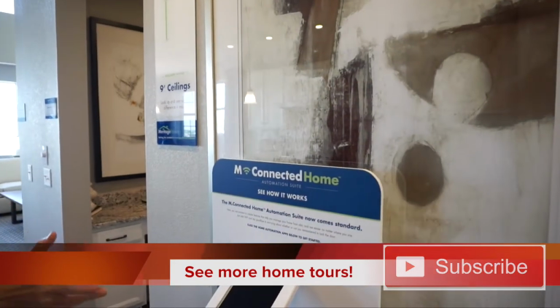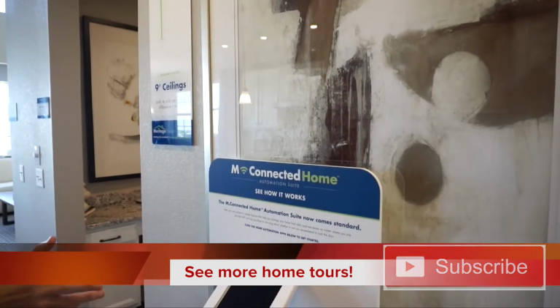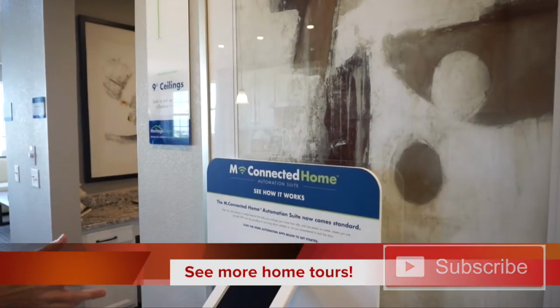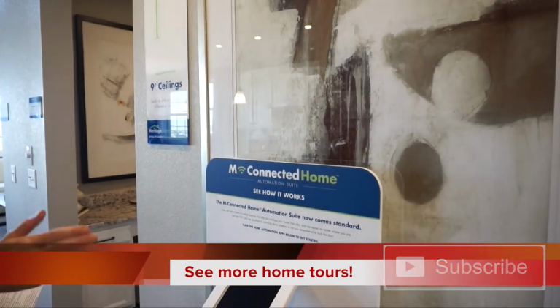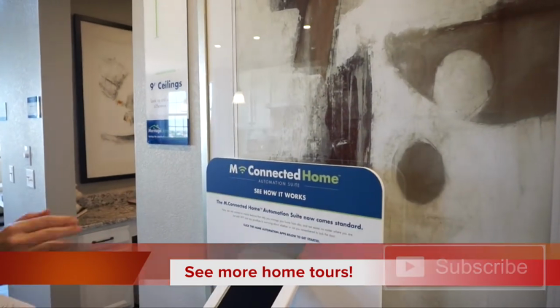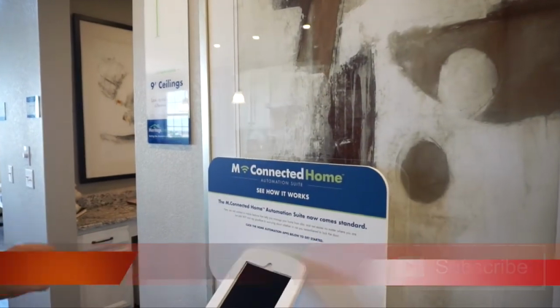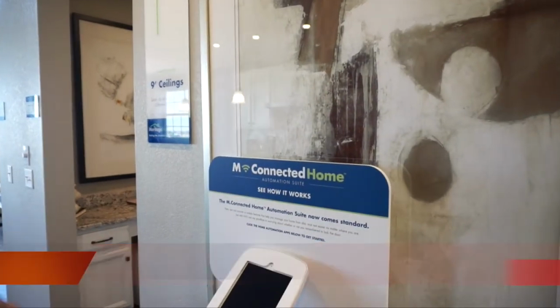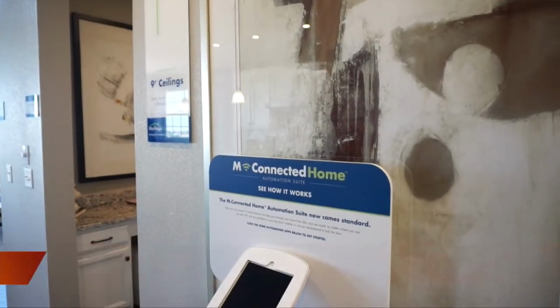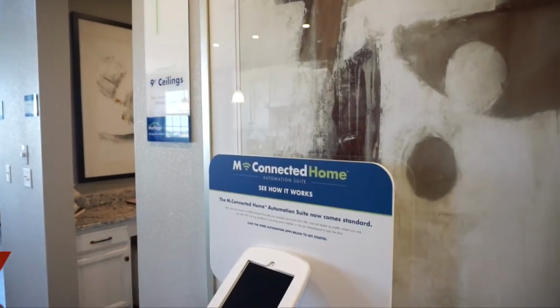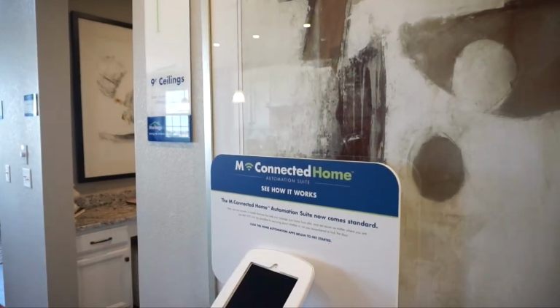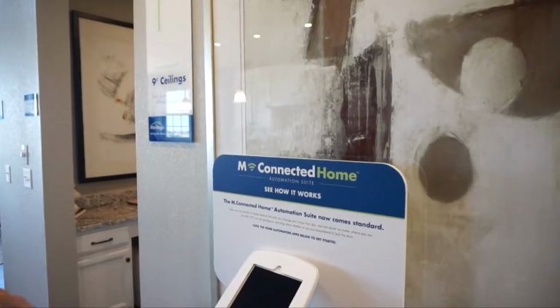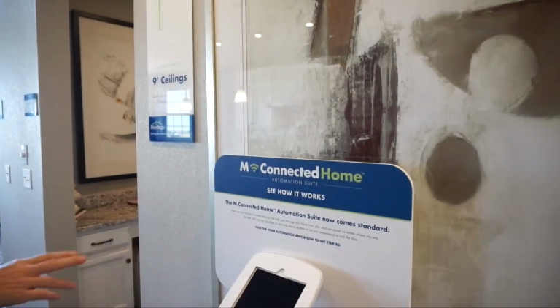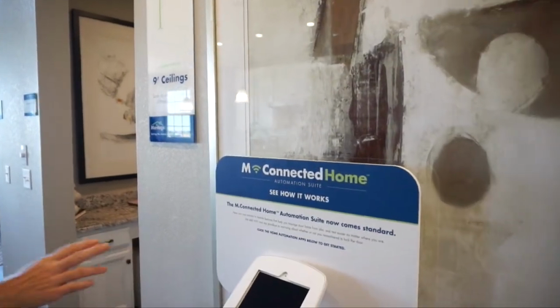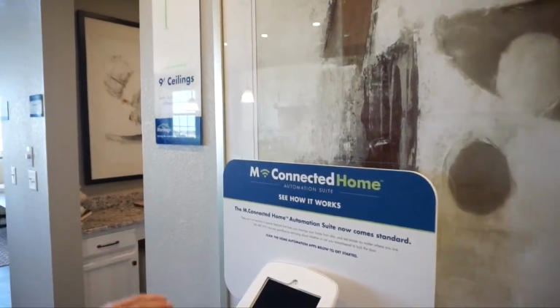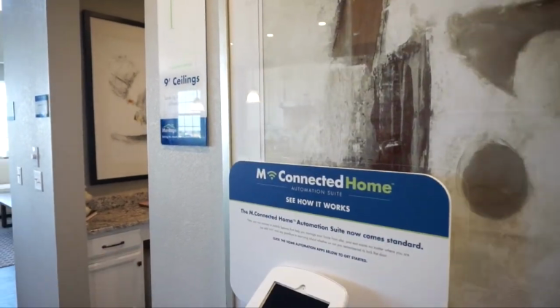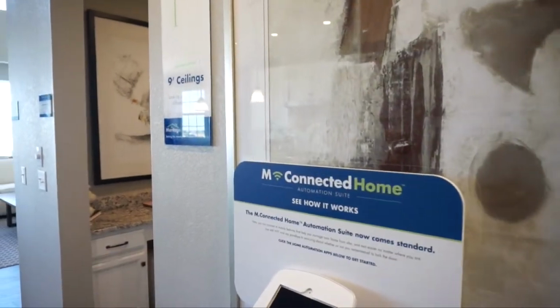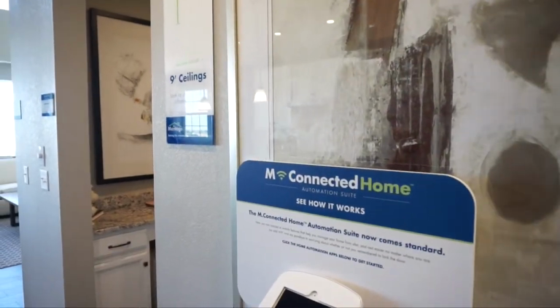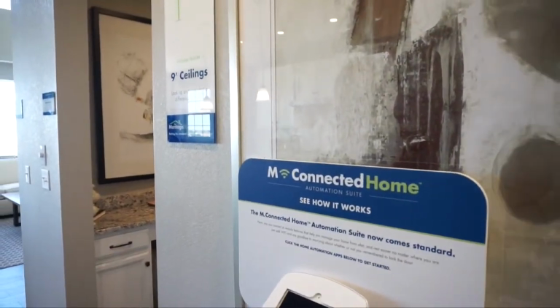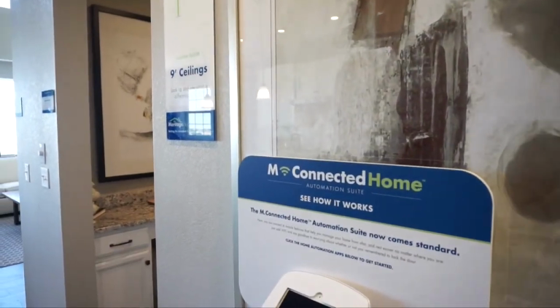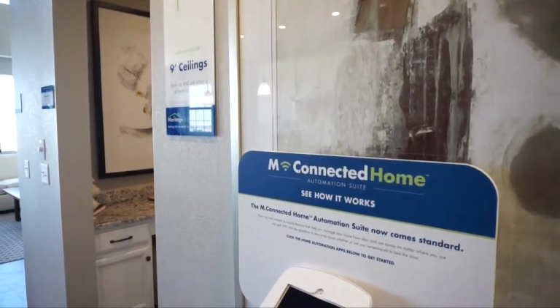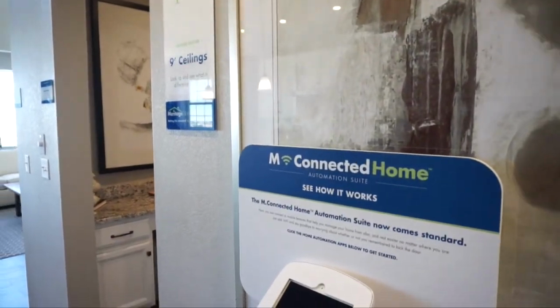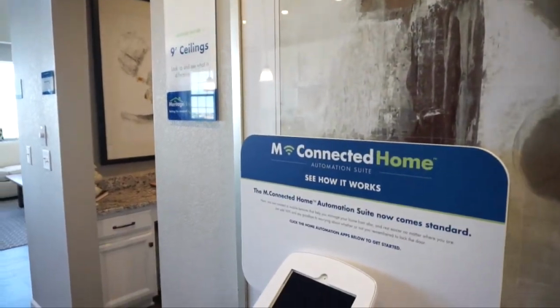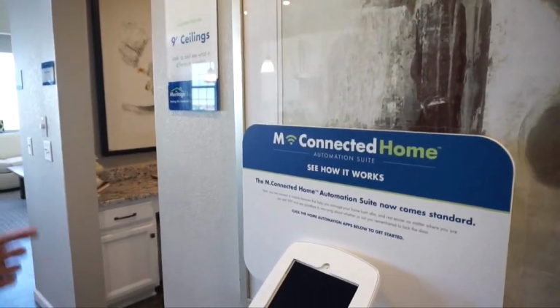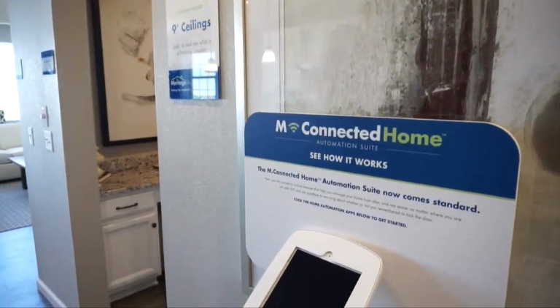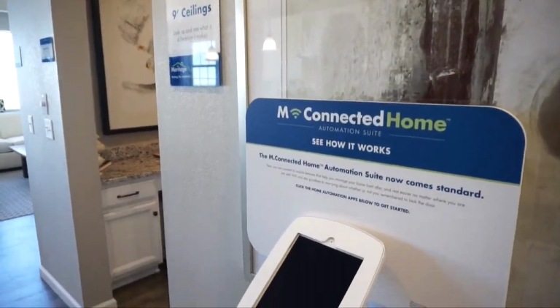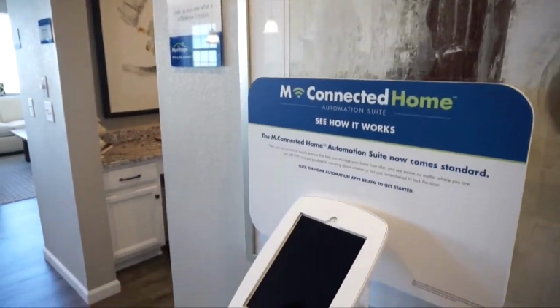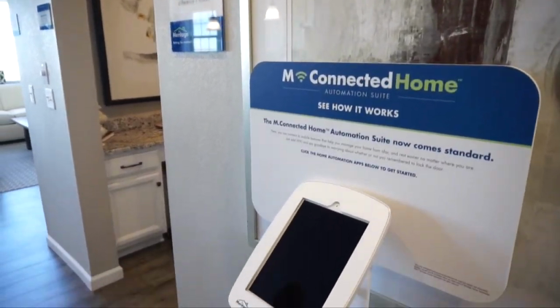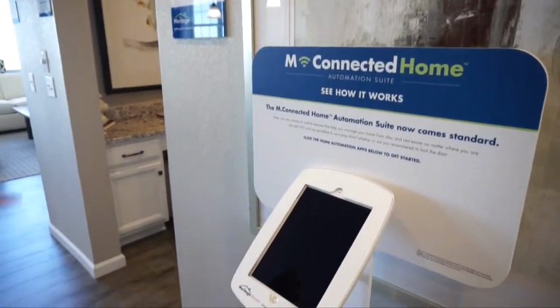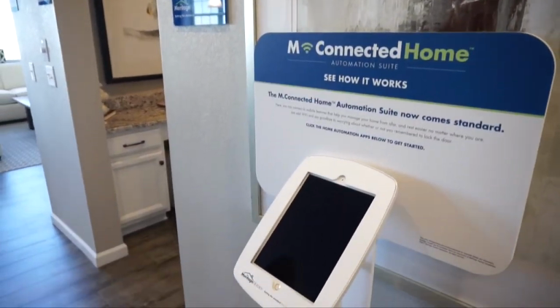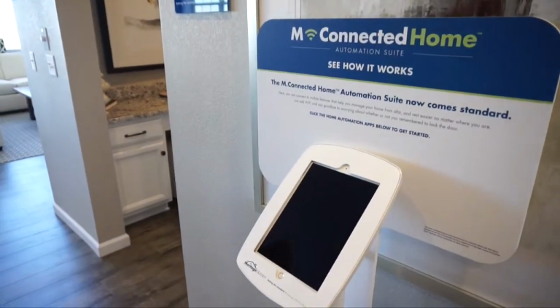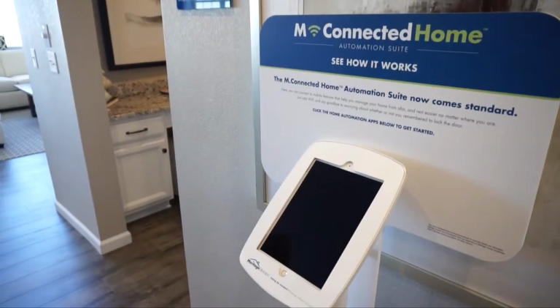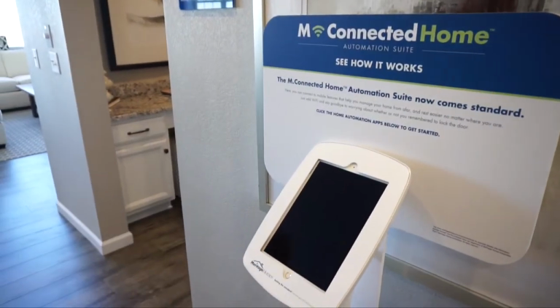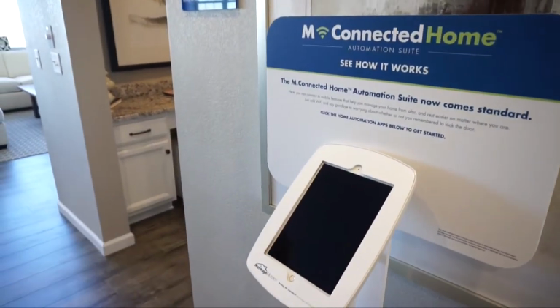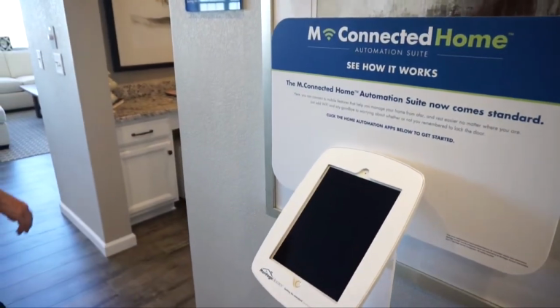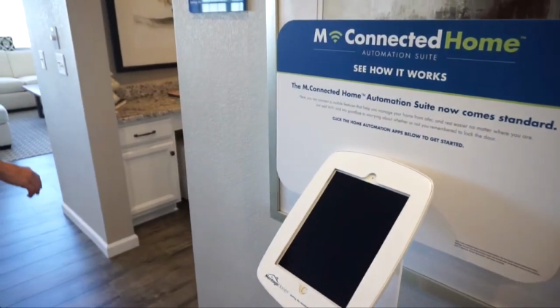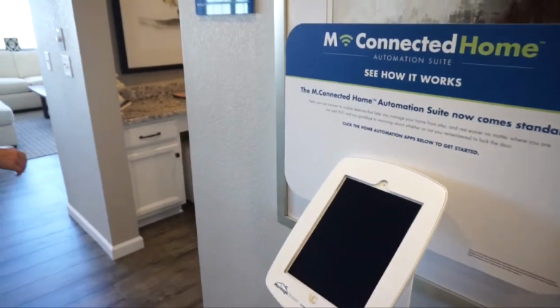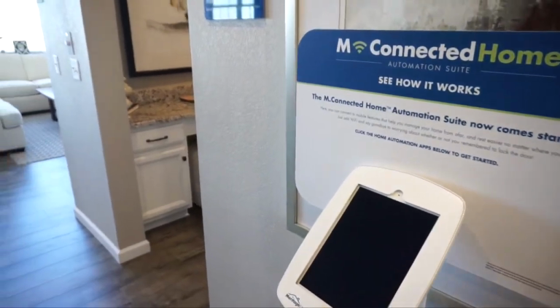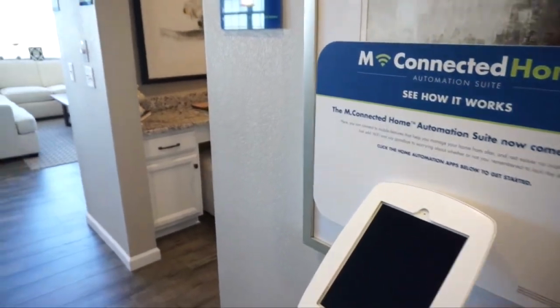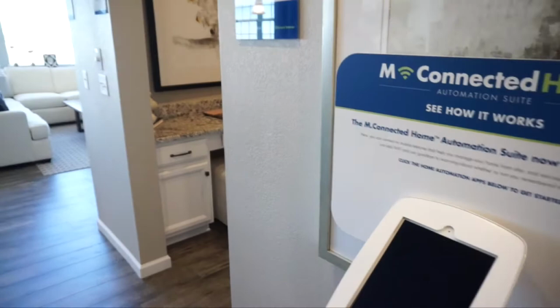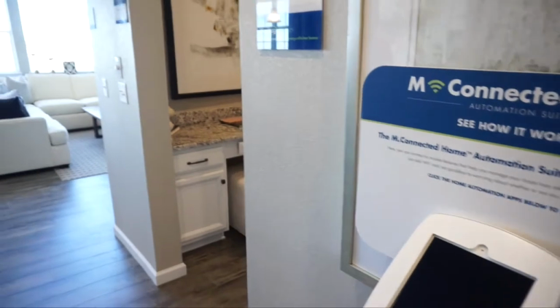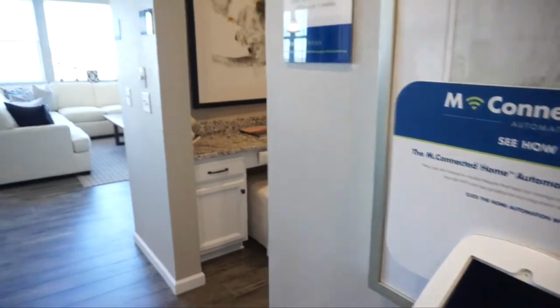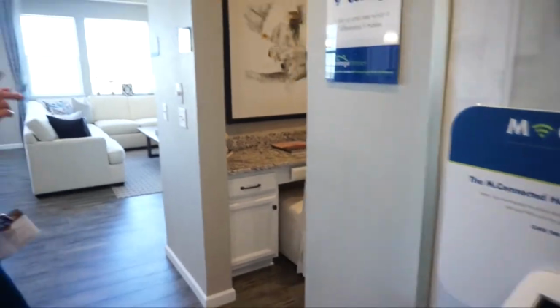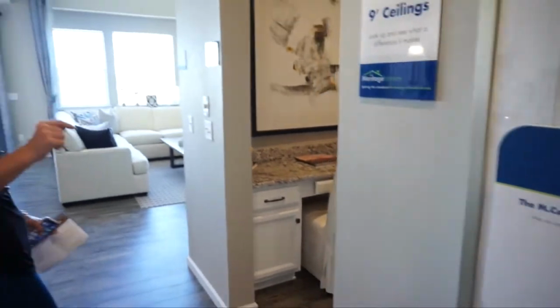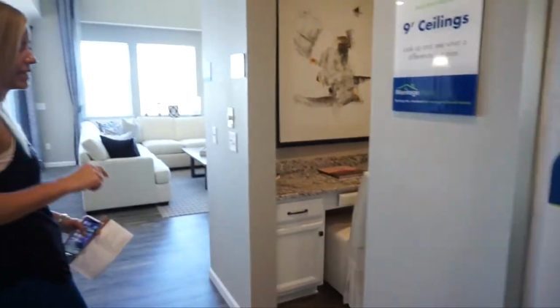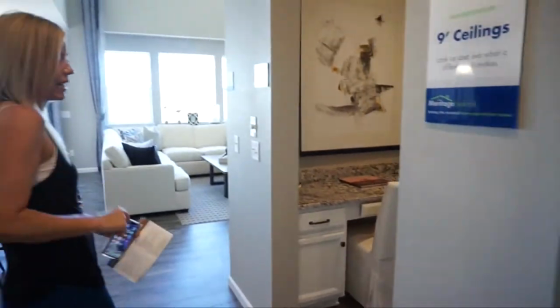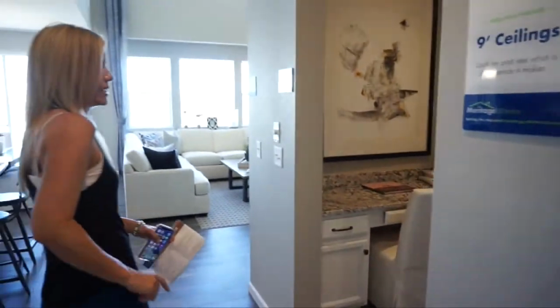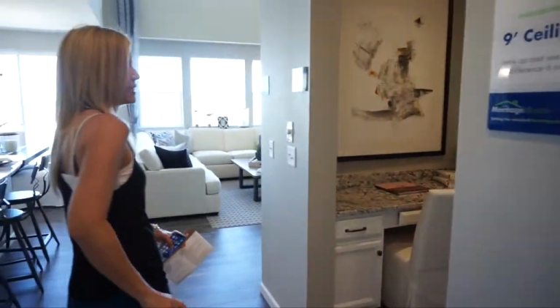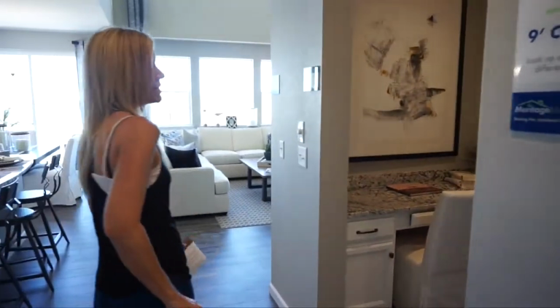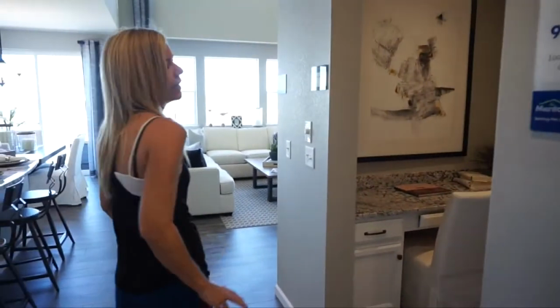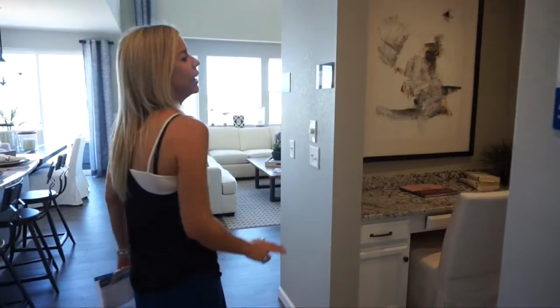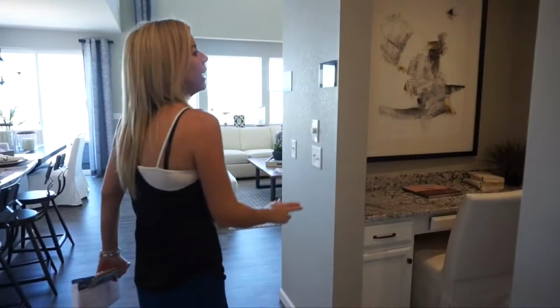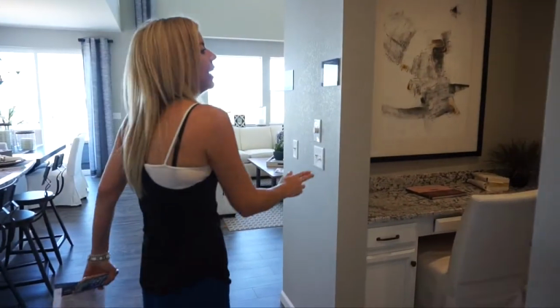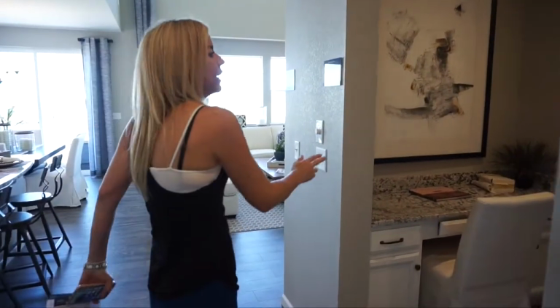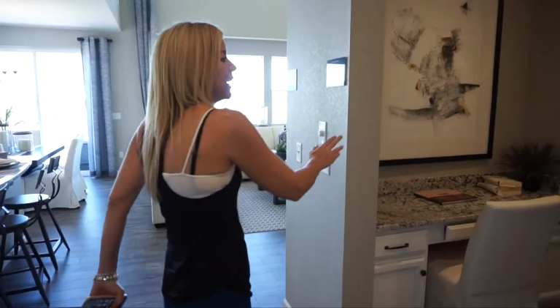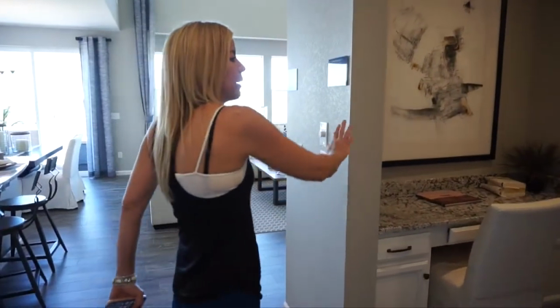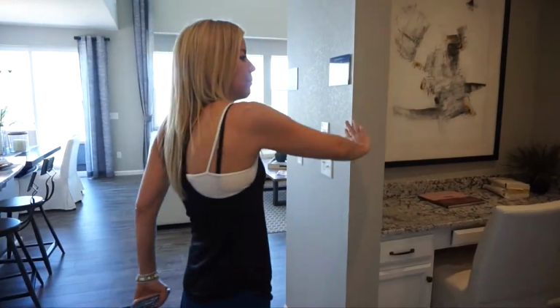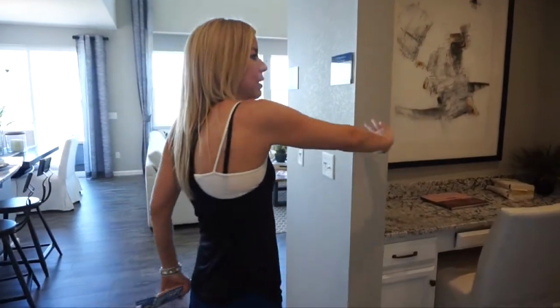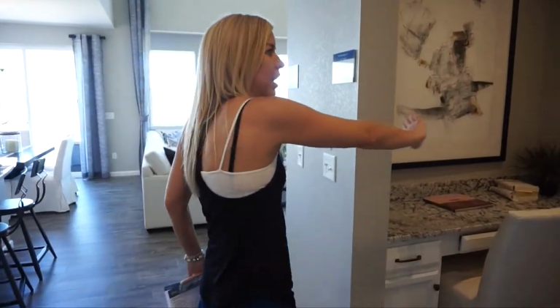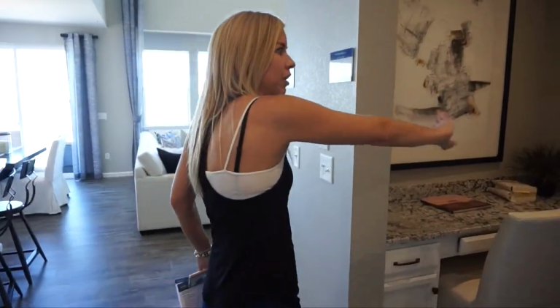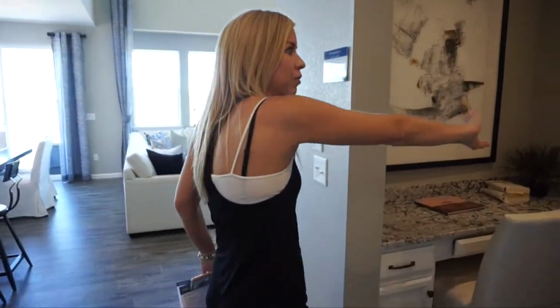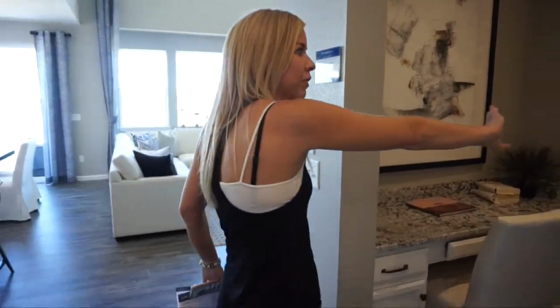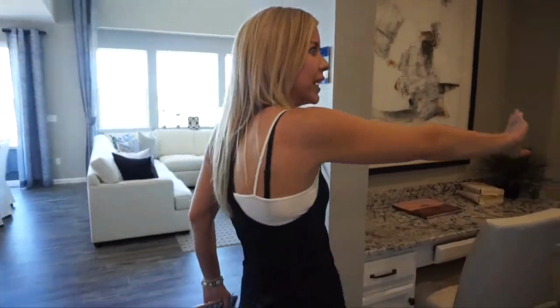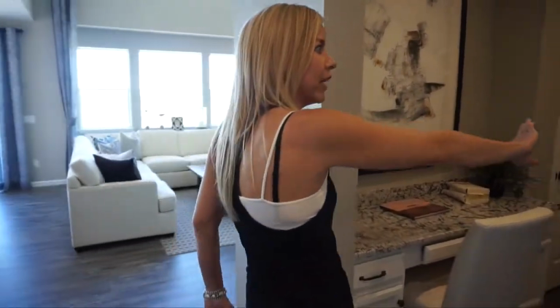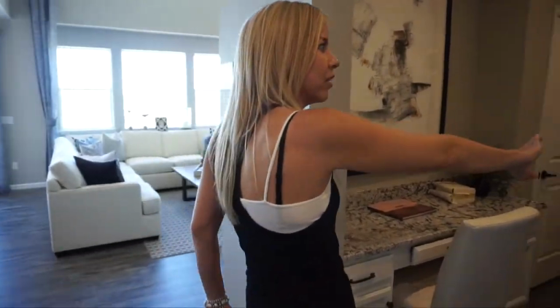Over here, Meritage Homes is letting us know that a home automation system comes standard in the base price of the home — pretty nice.